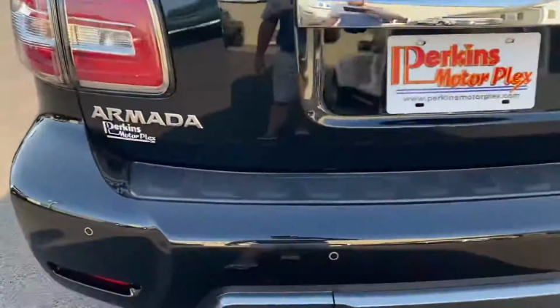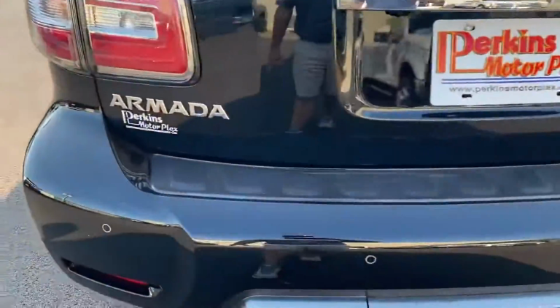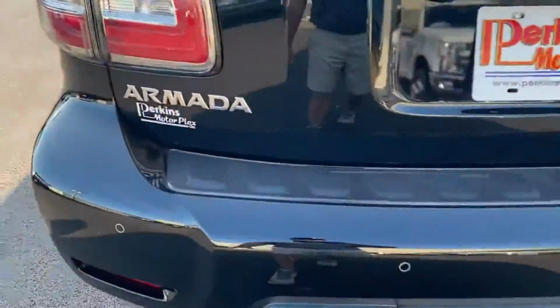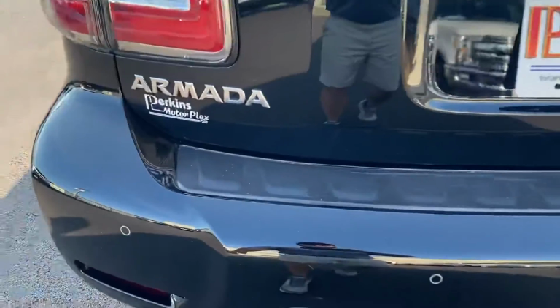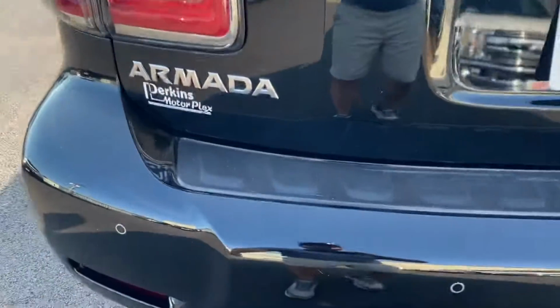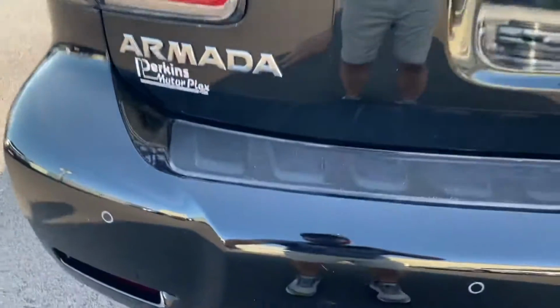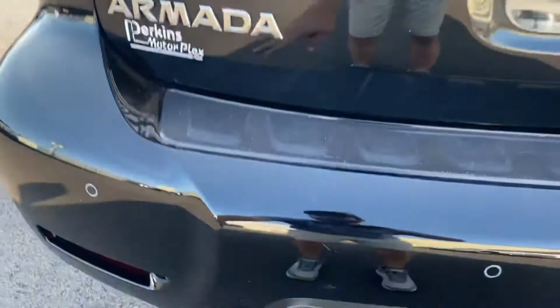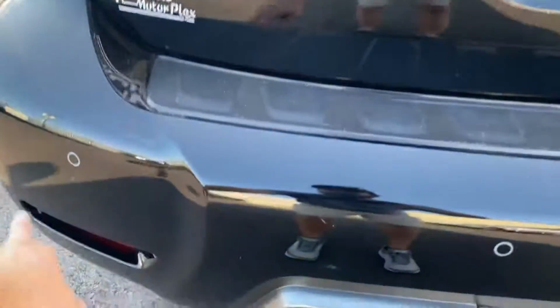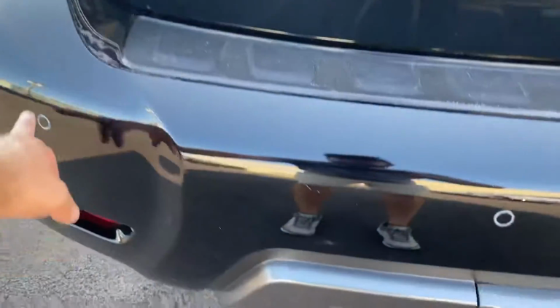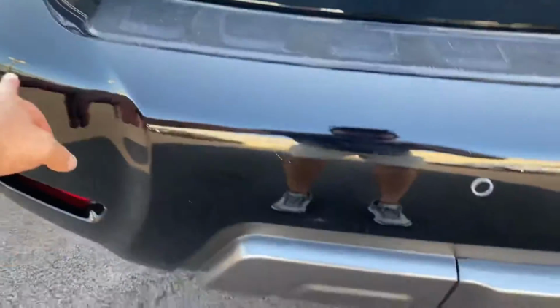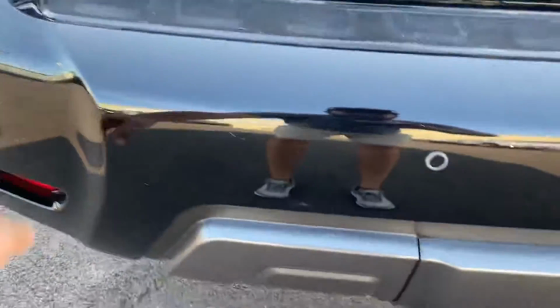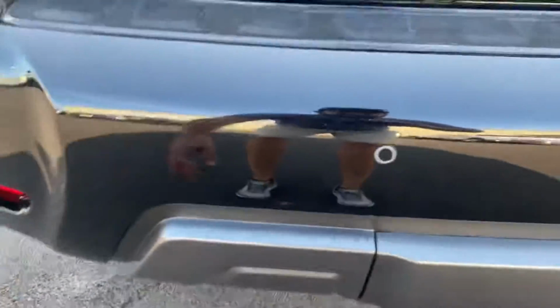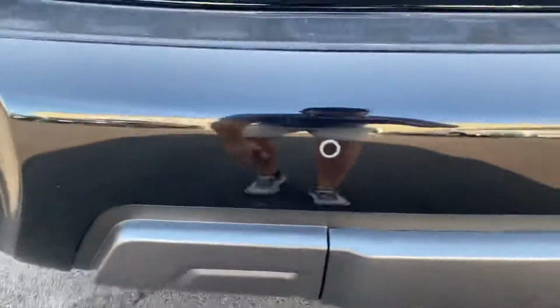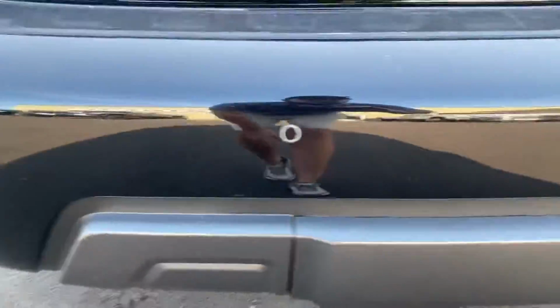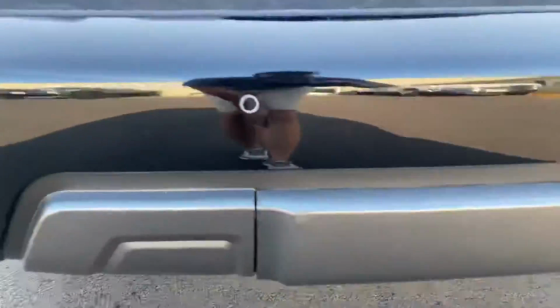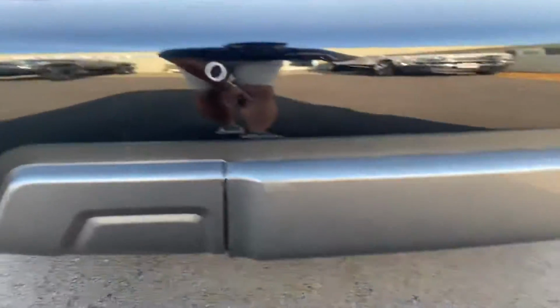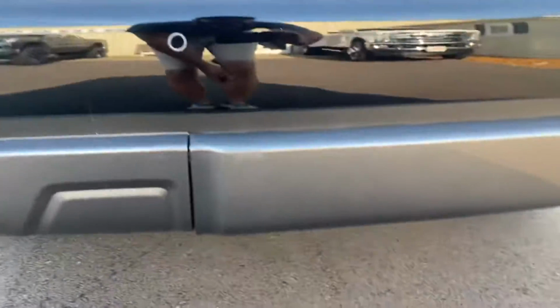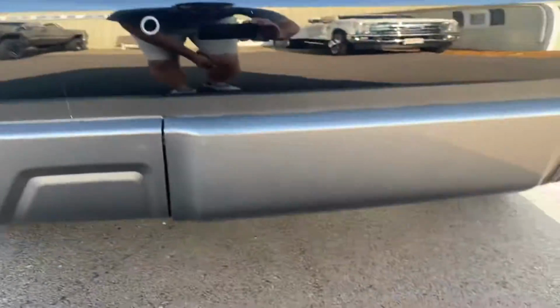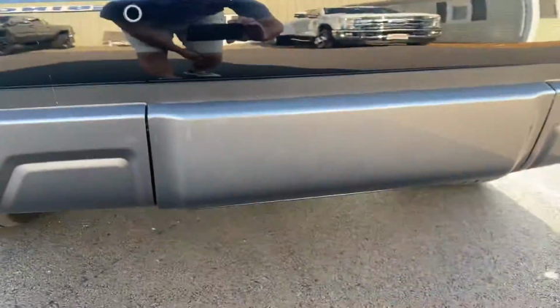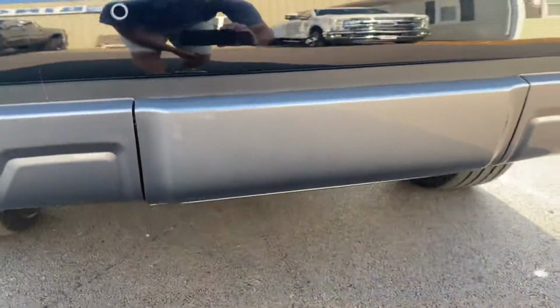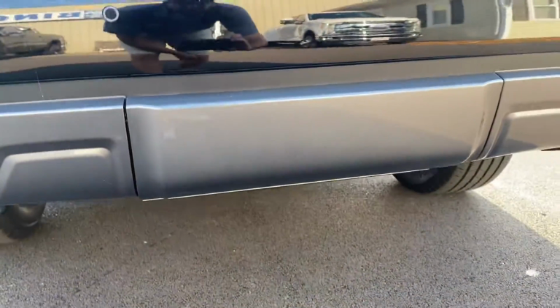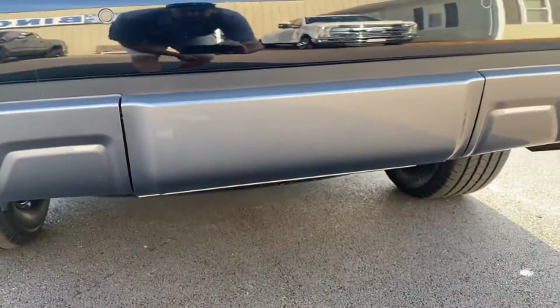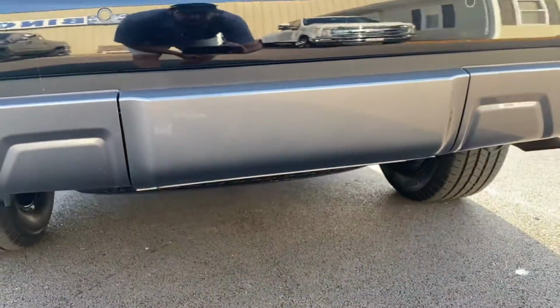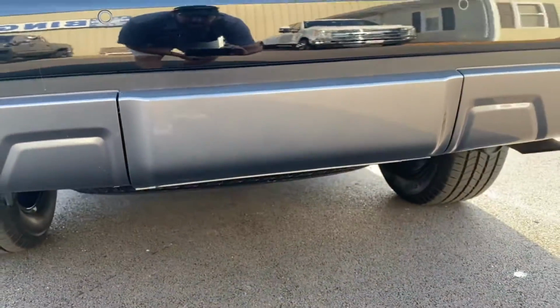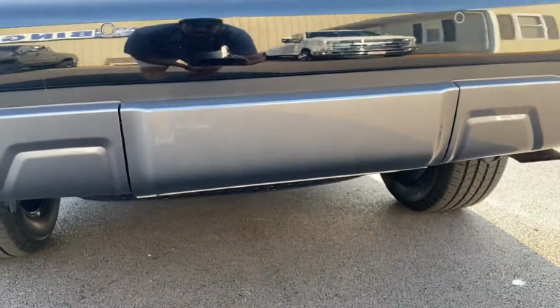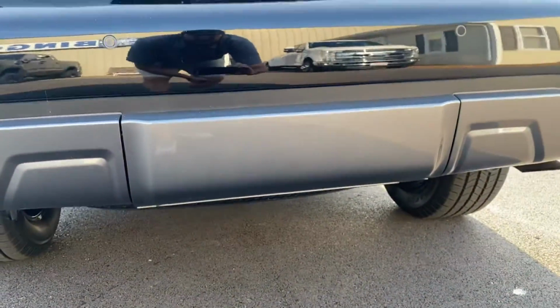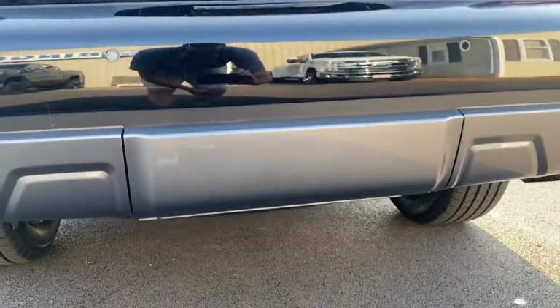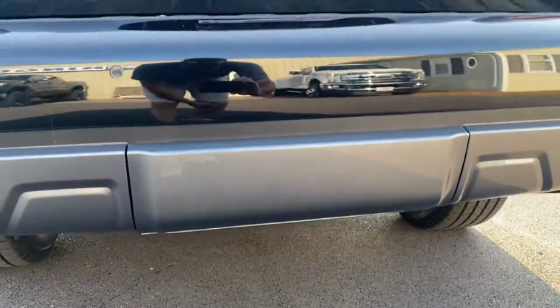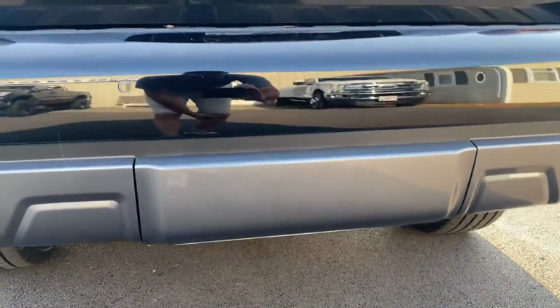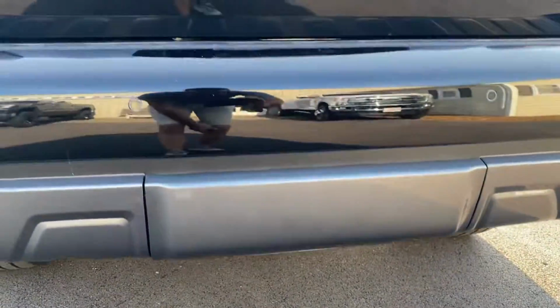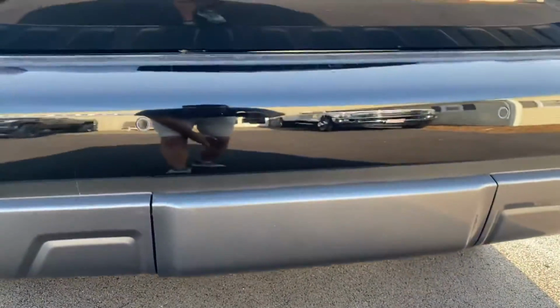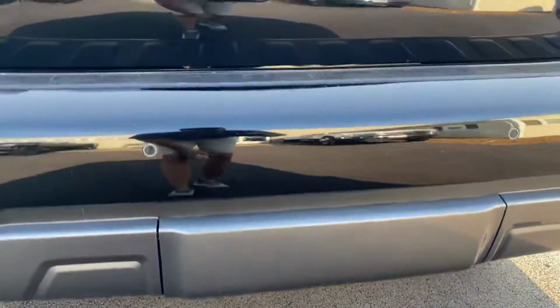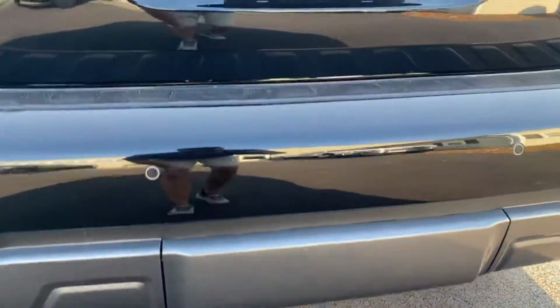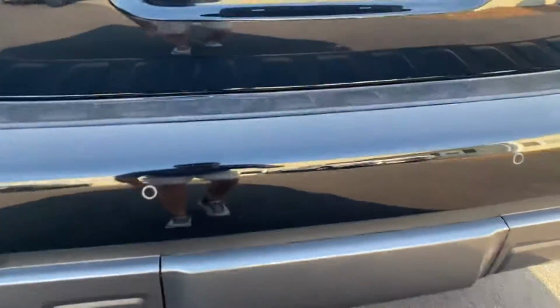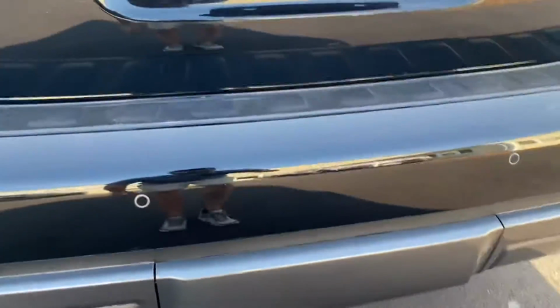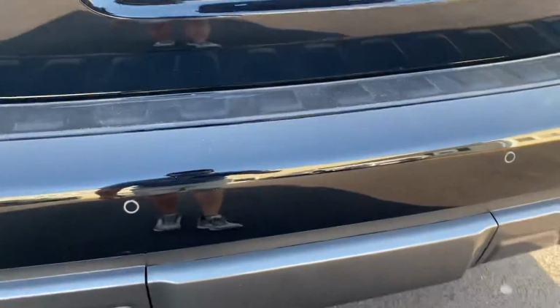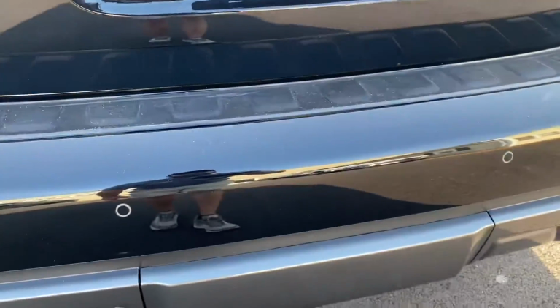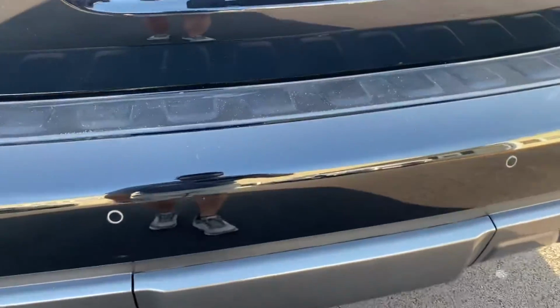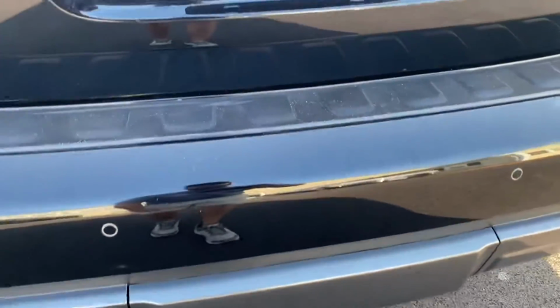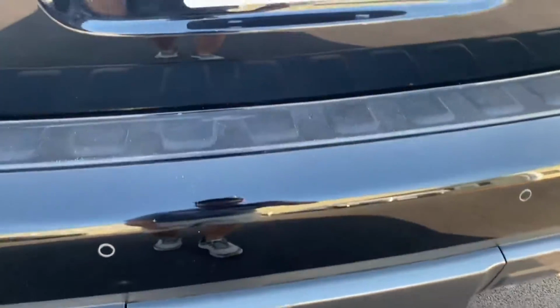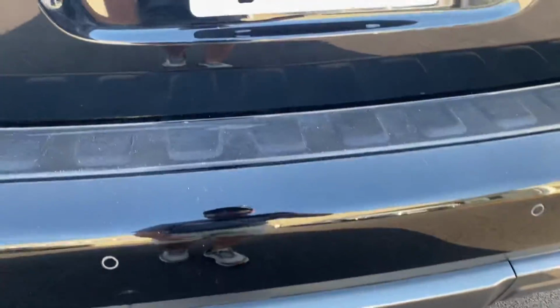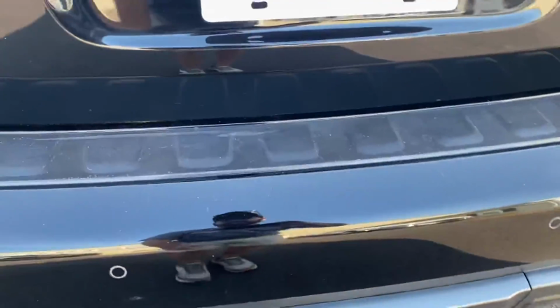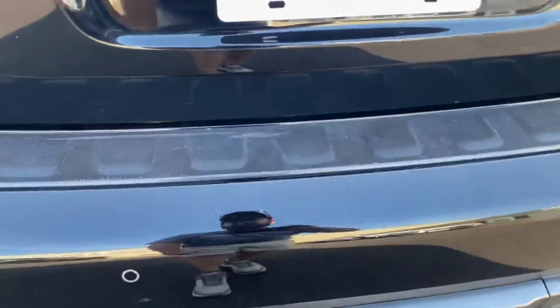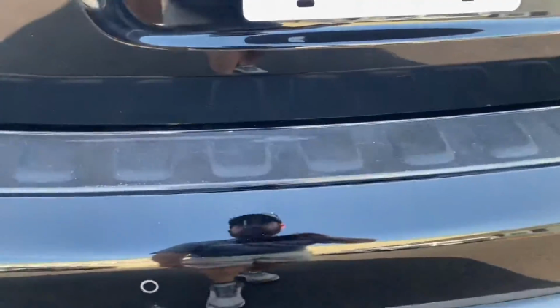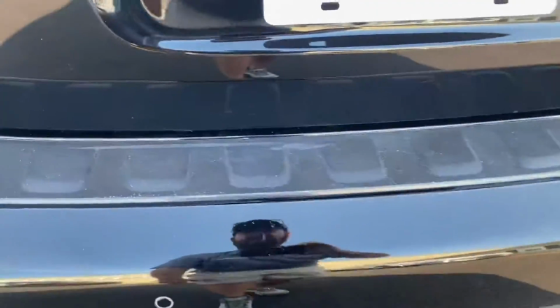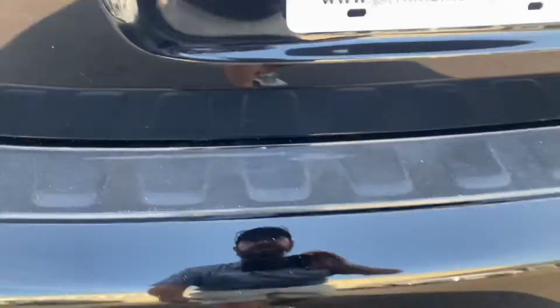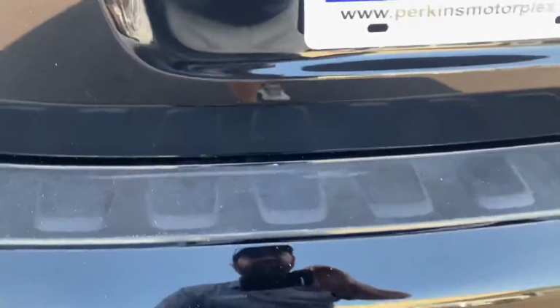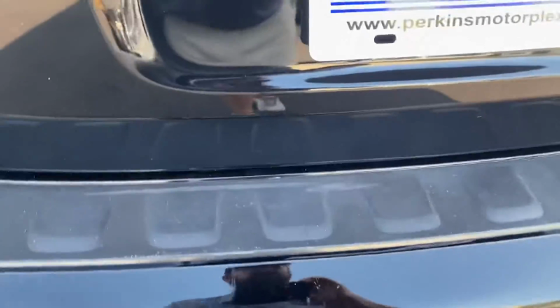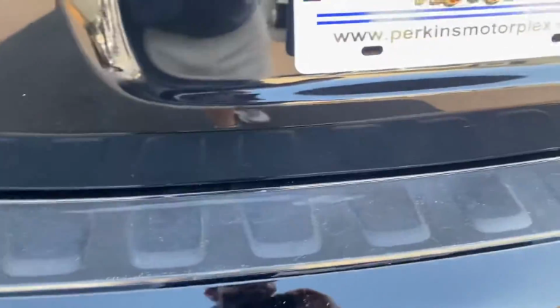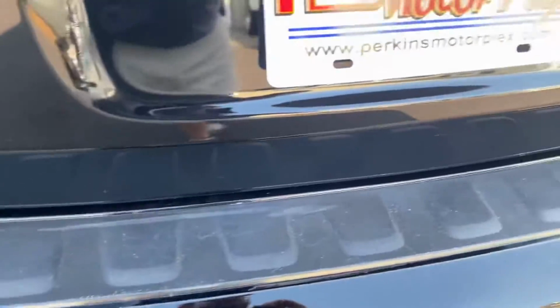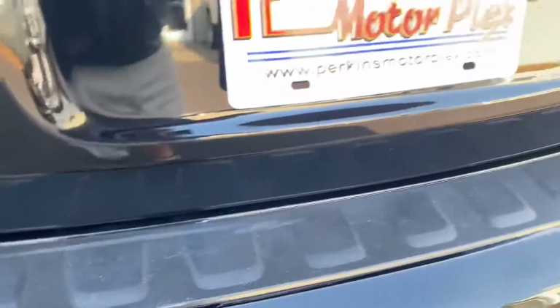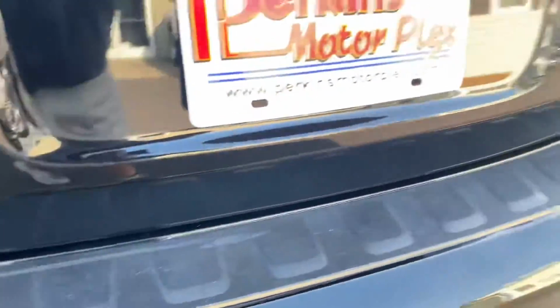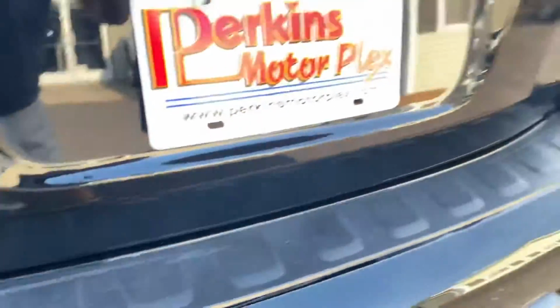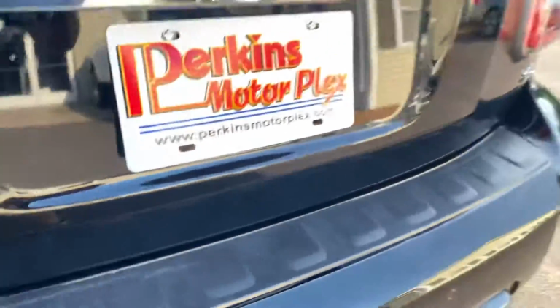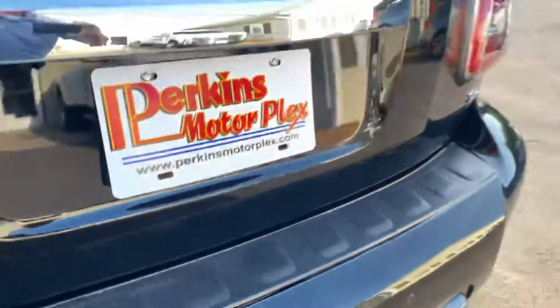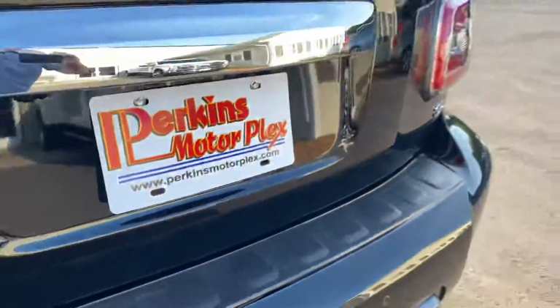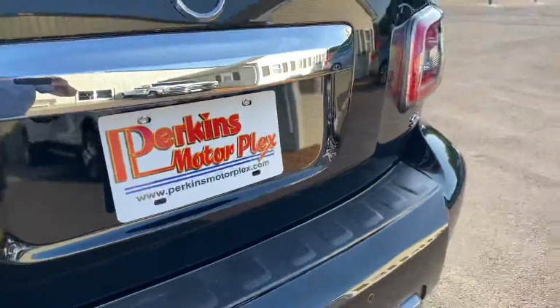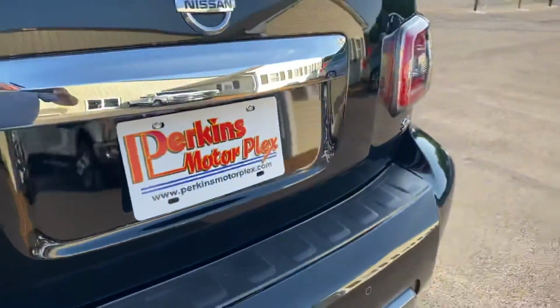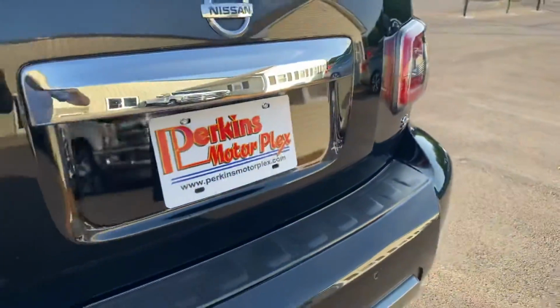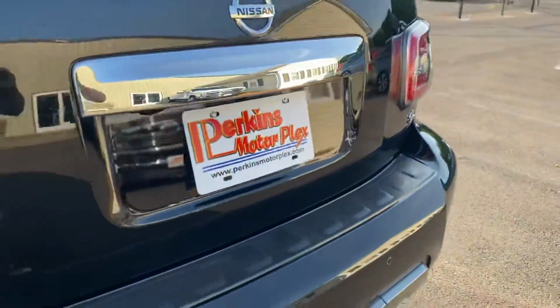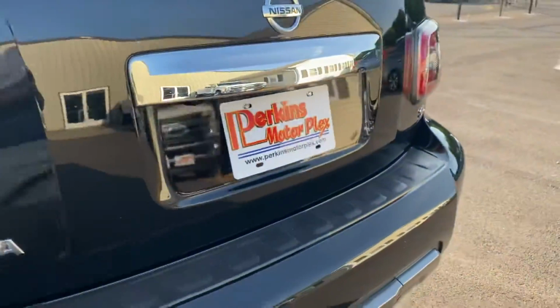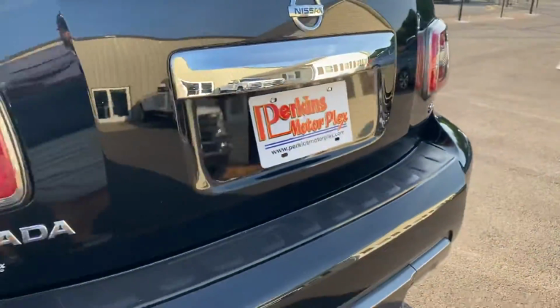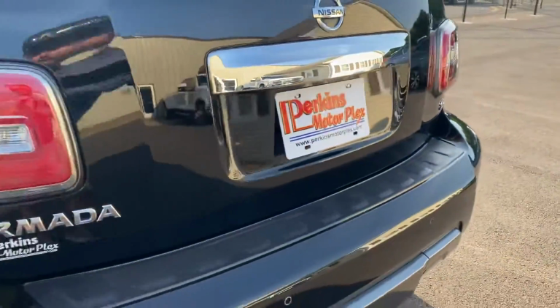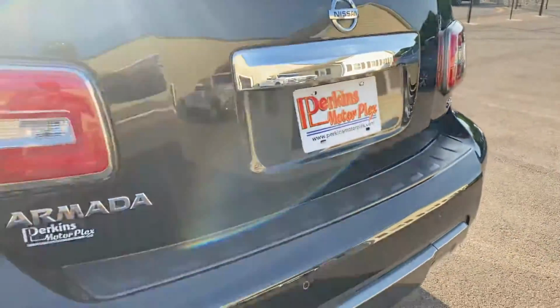Back bumper looks good. You do have your parking sensors. The hitch receiver cover looks great. Everything looks really good back here.